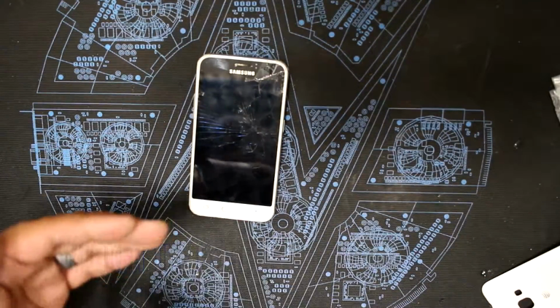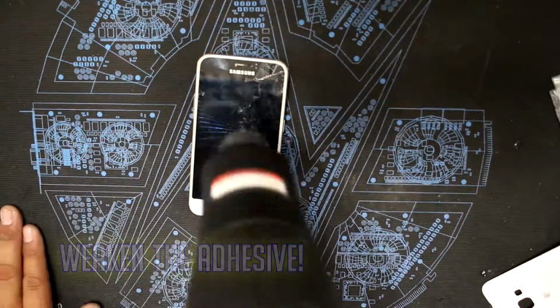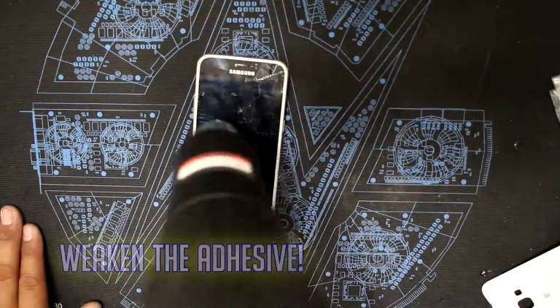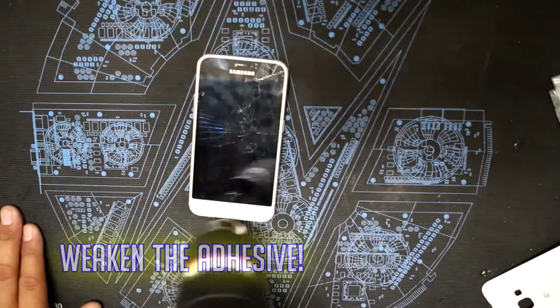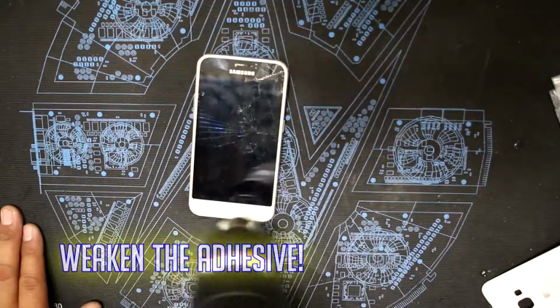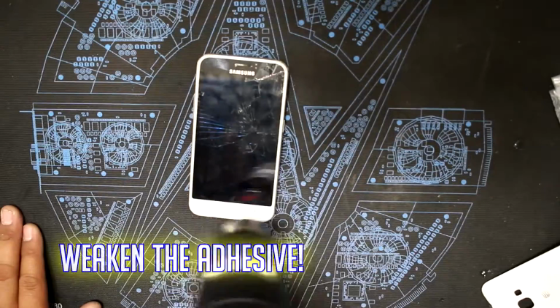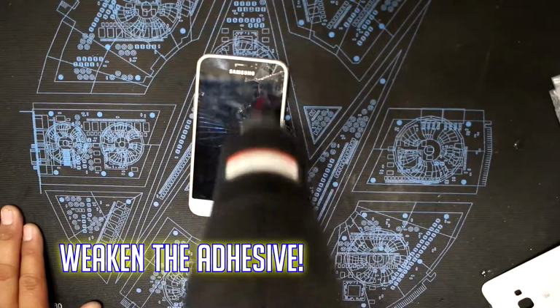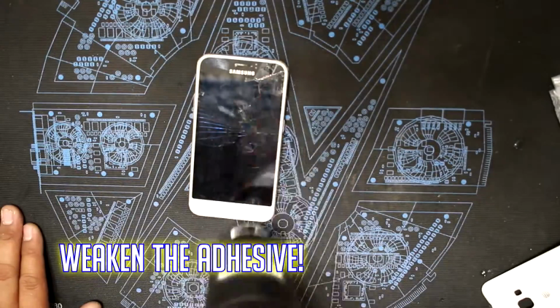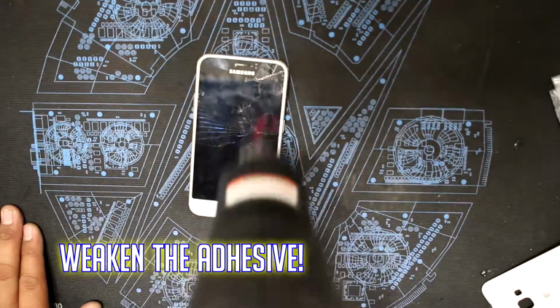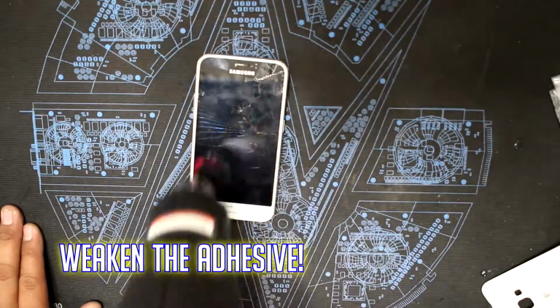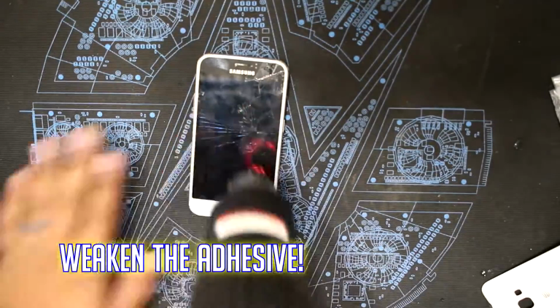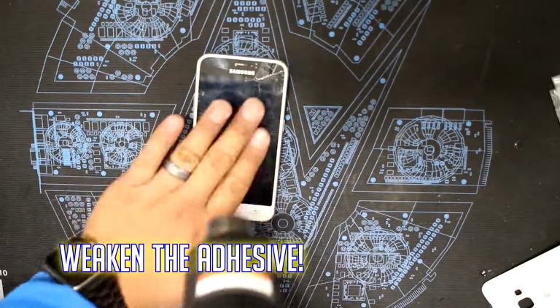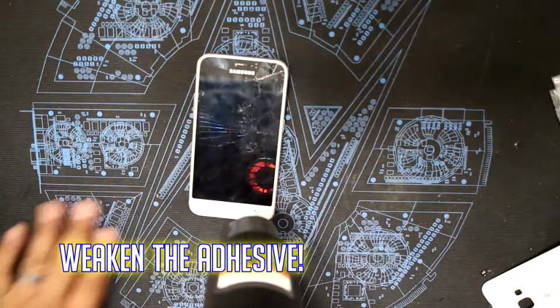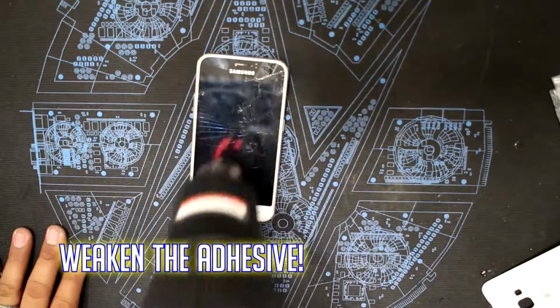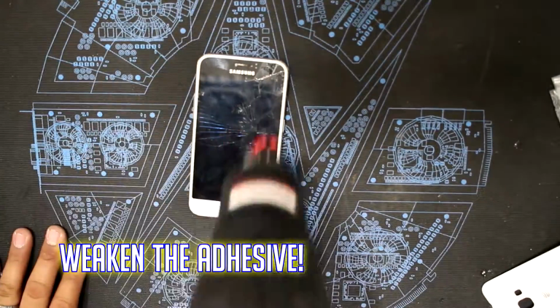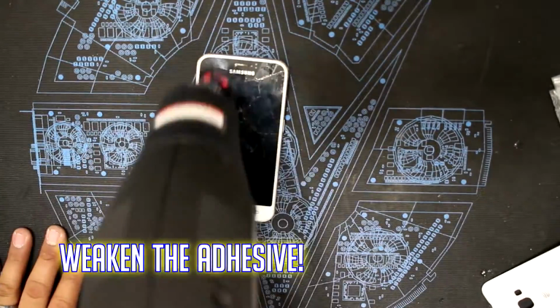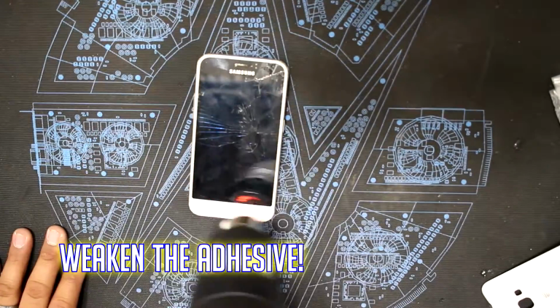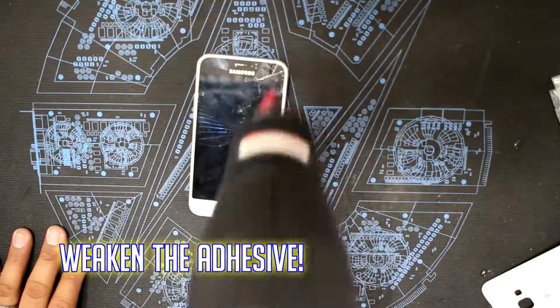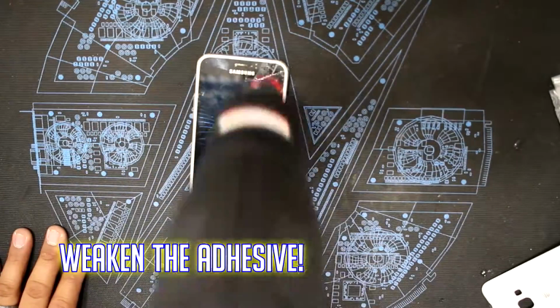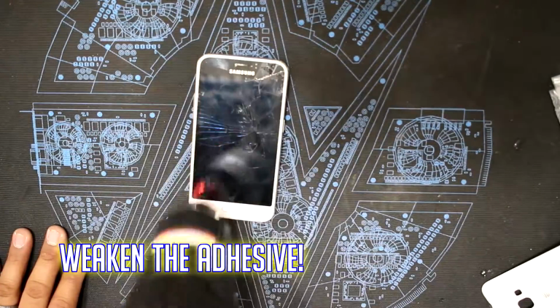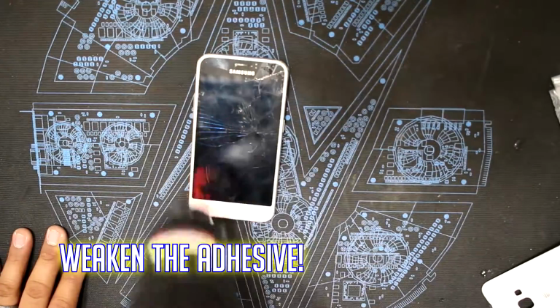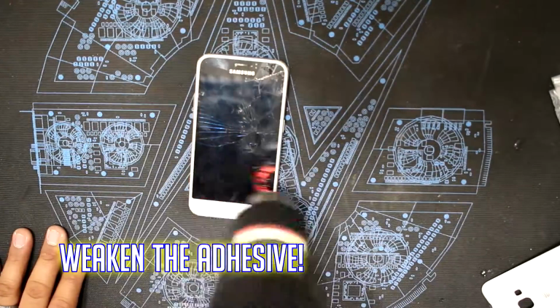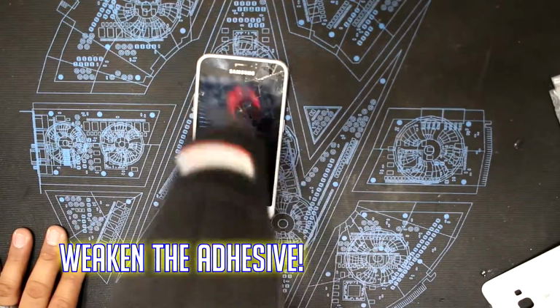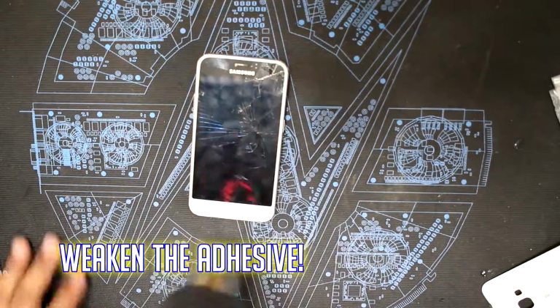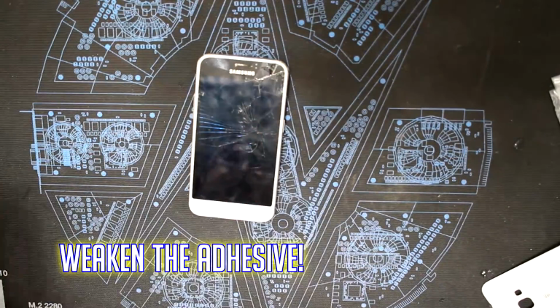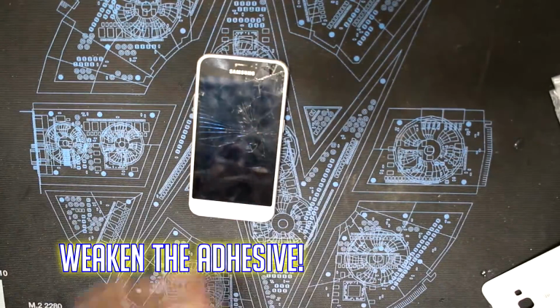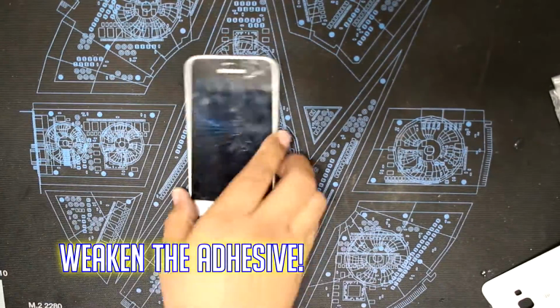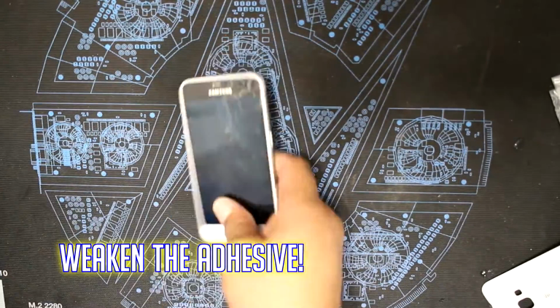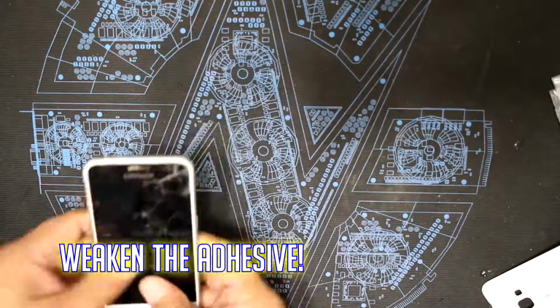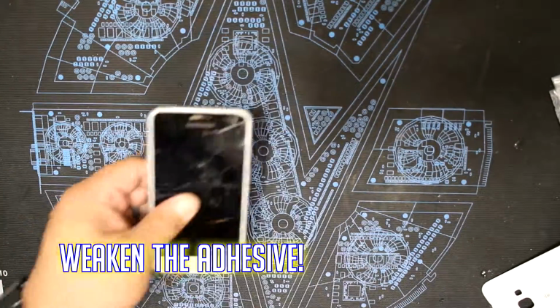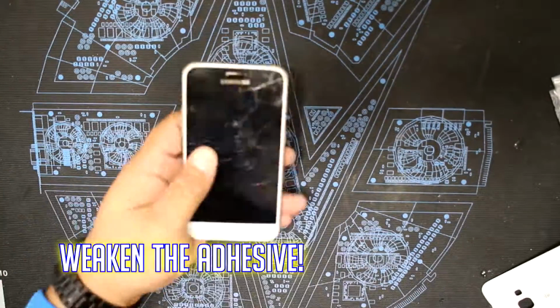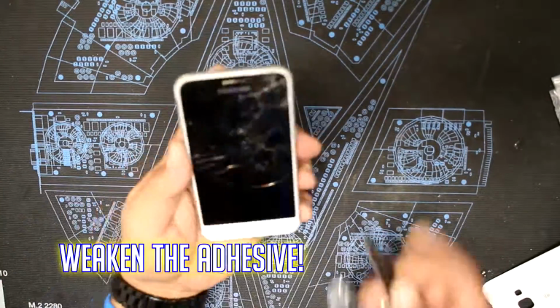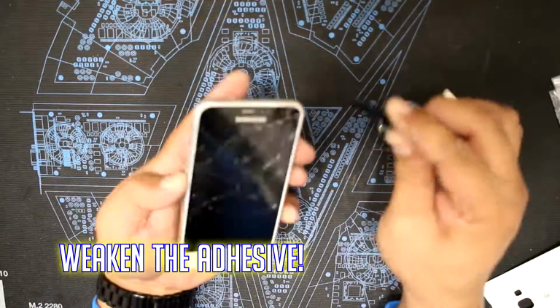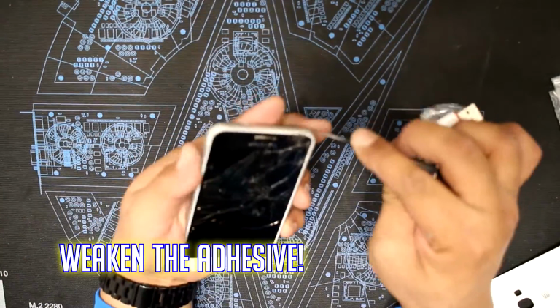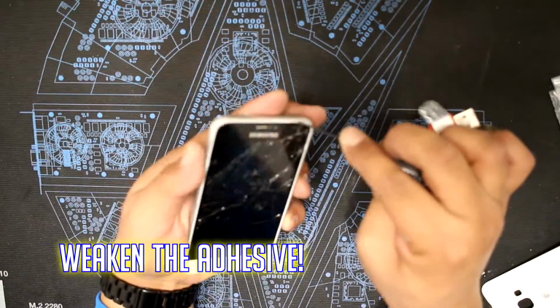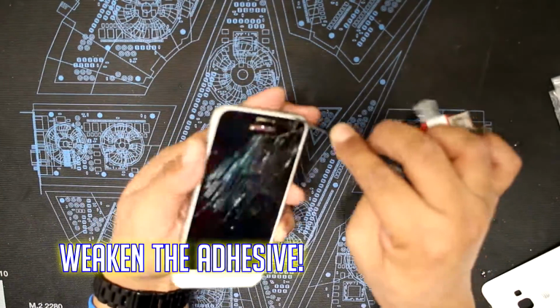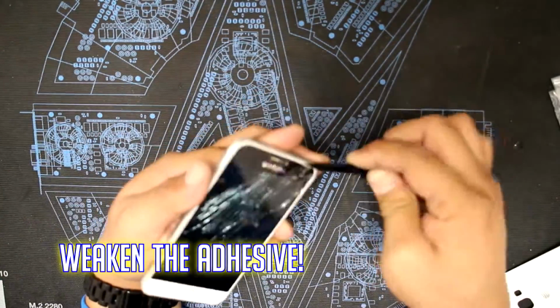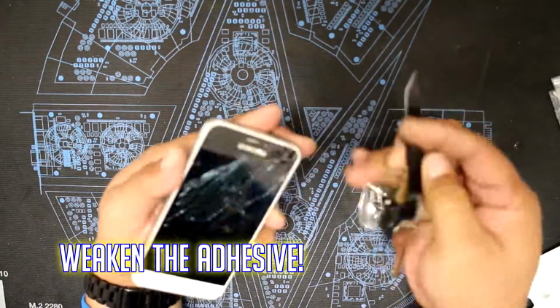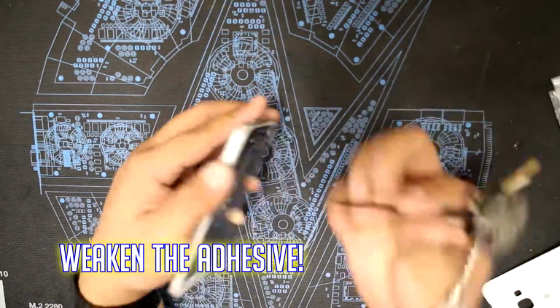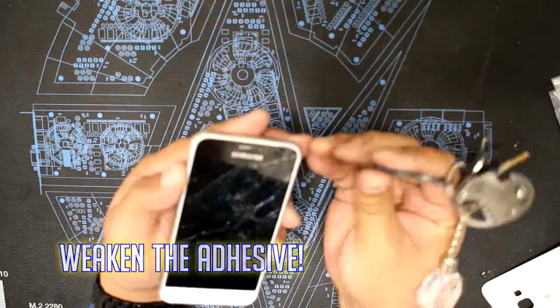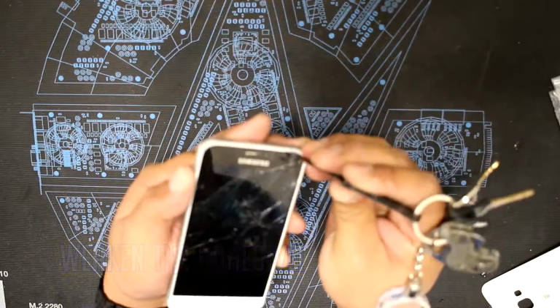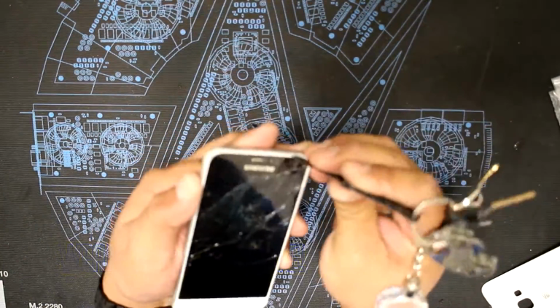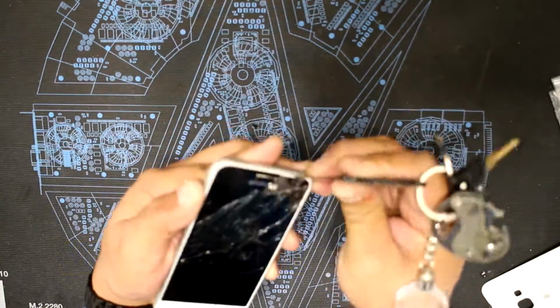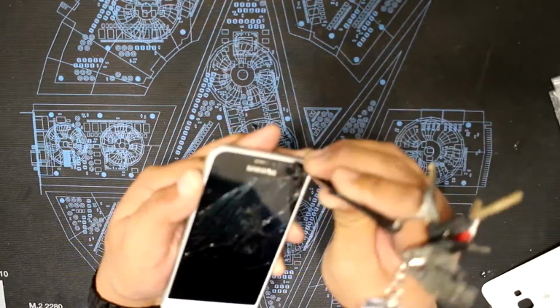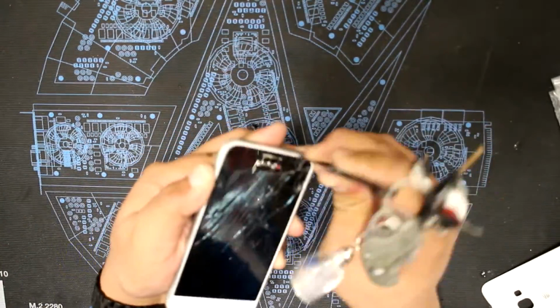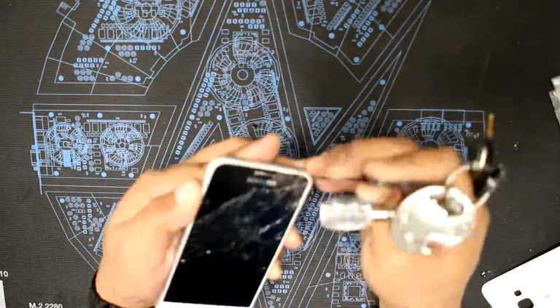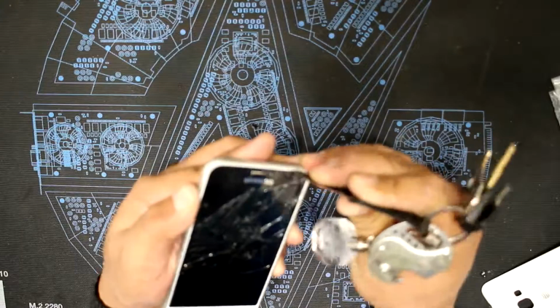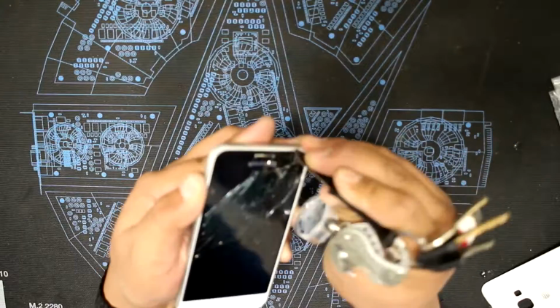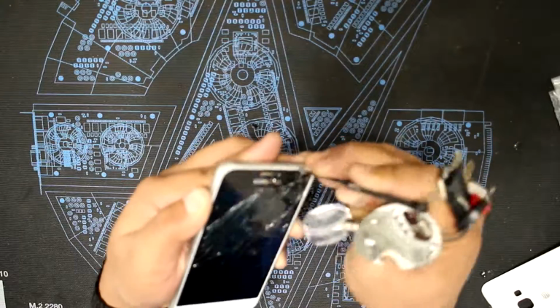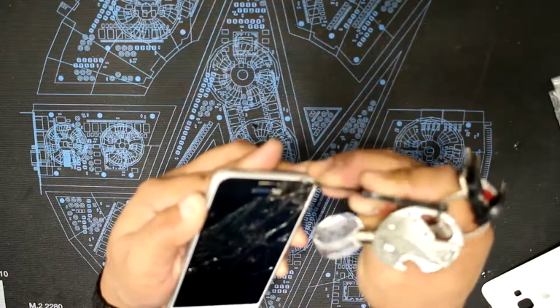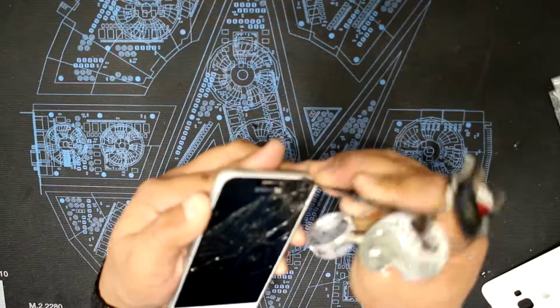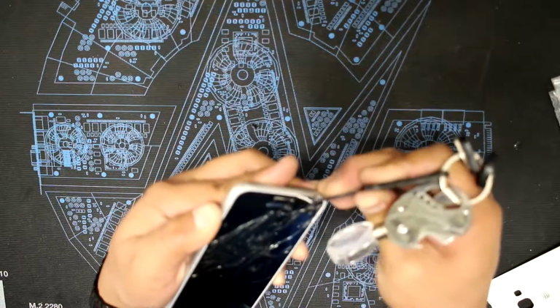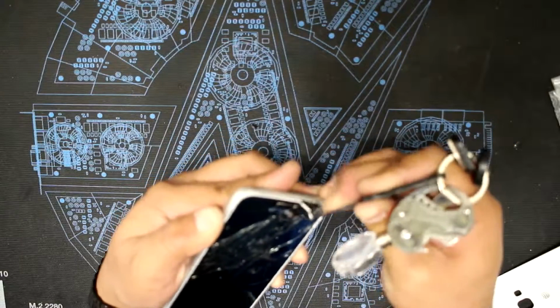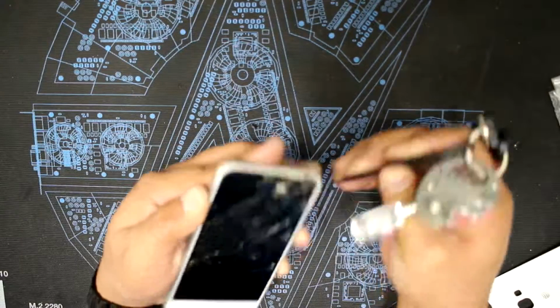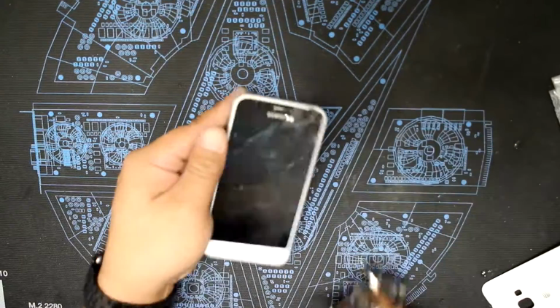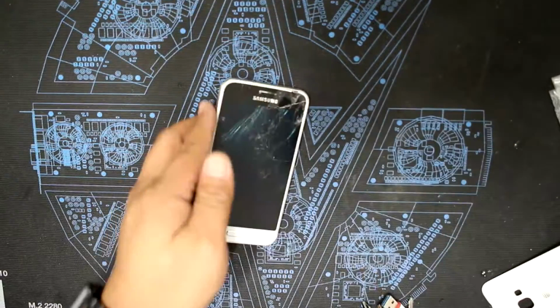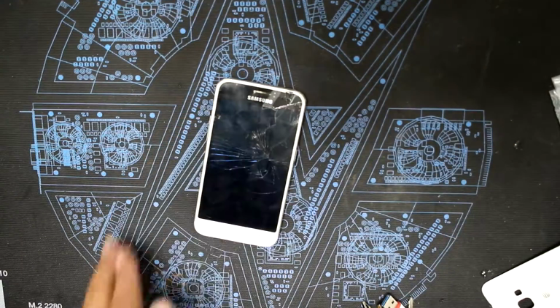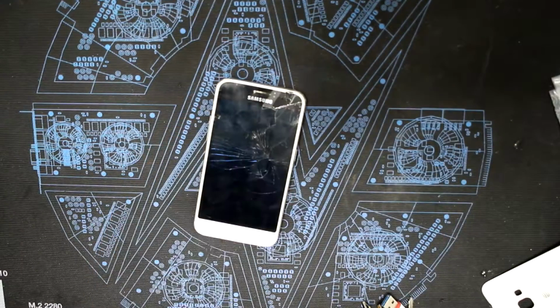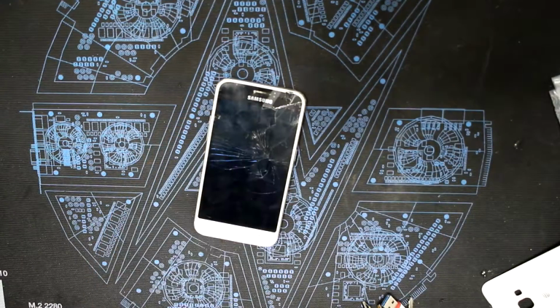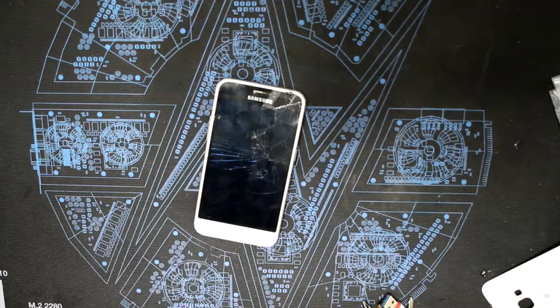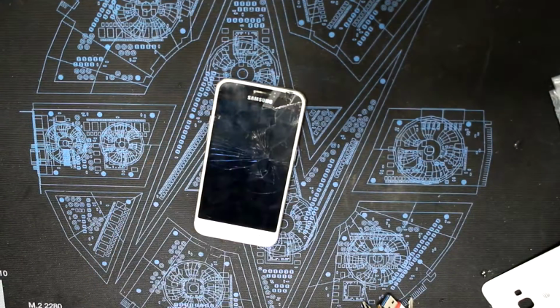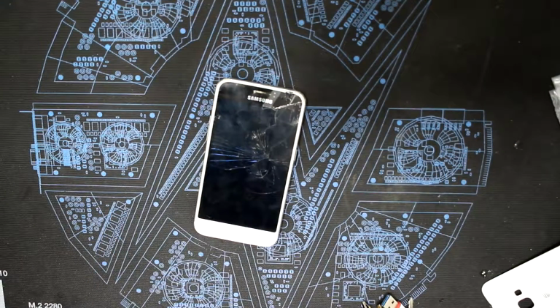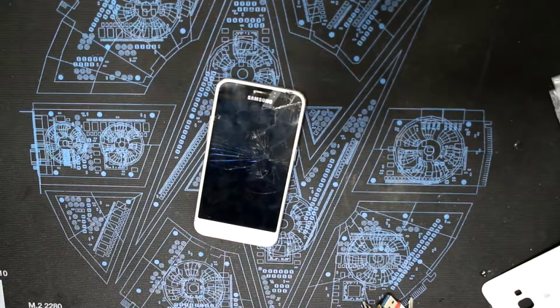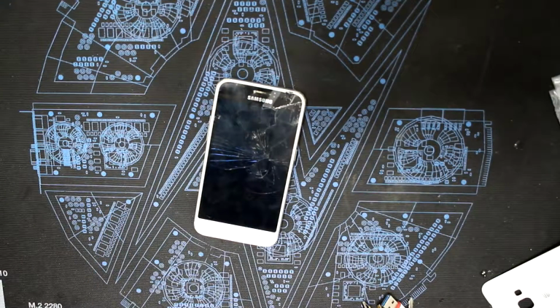First you want to weaken the adhesive. You can do this with a heat gun or heating pad. This is to aid in removing the glass screen from the phone.